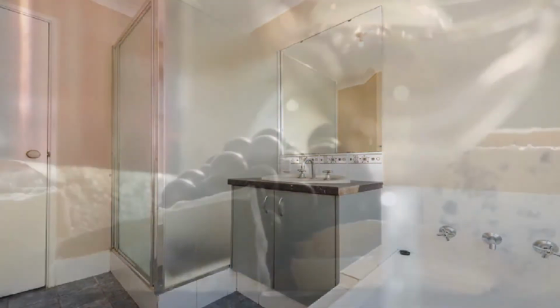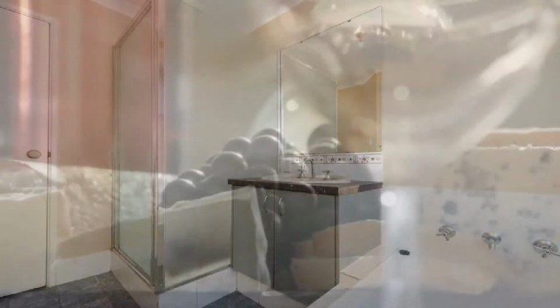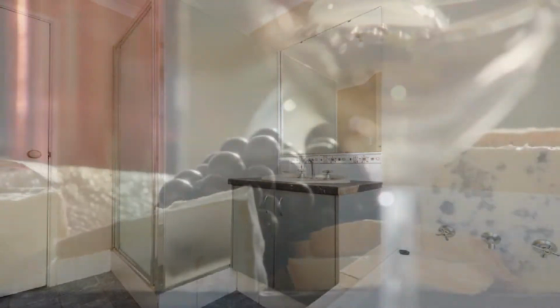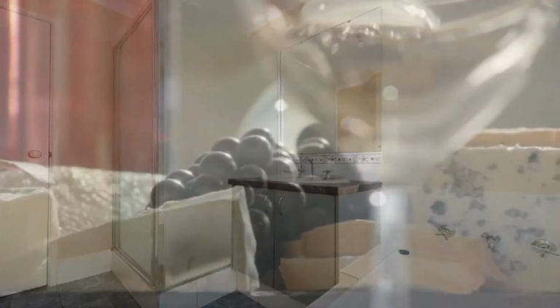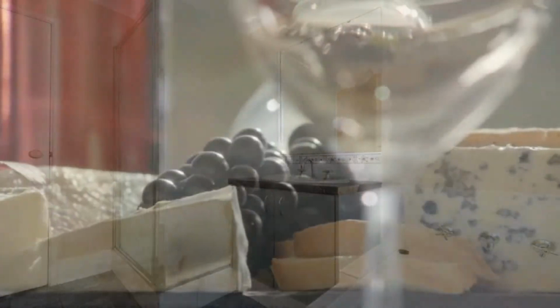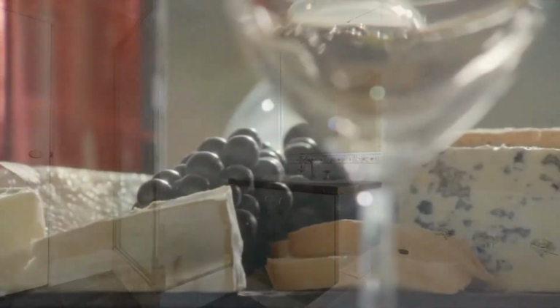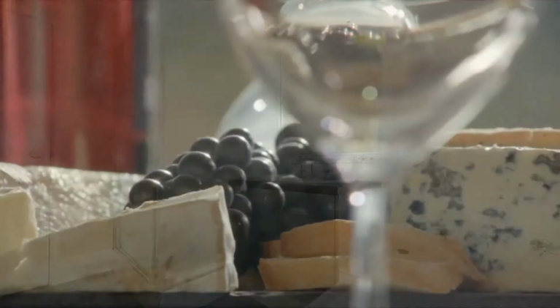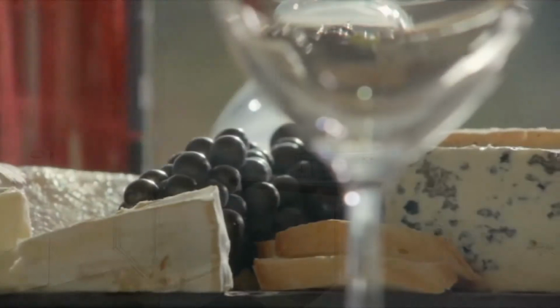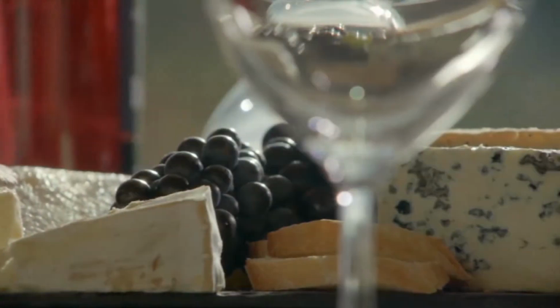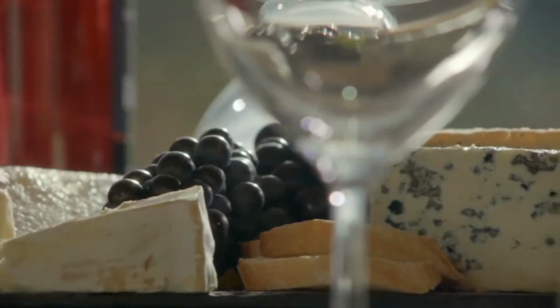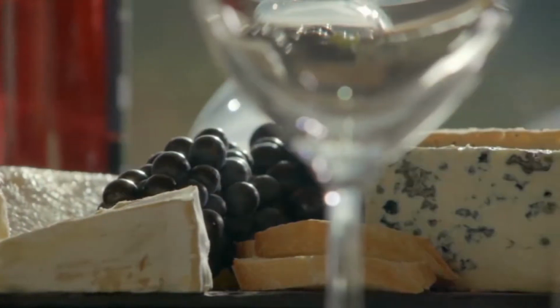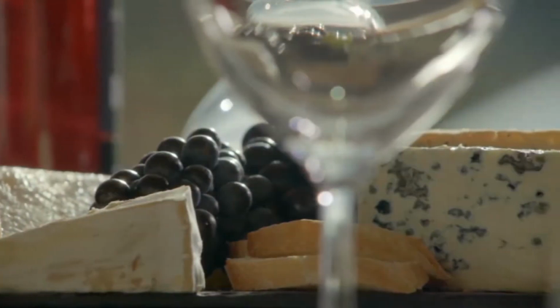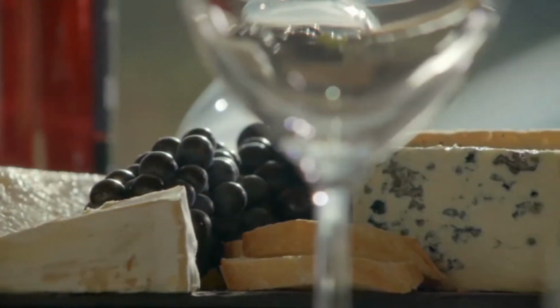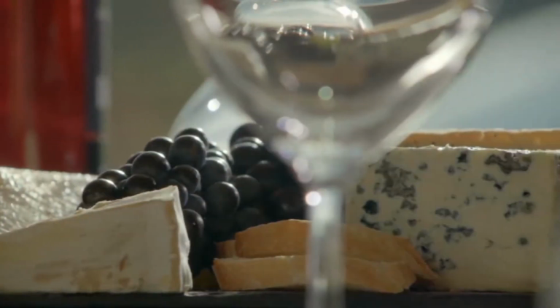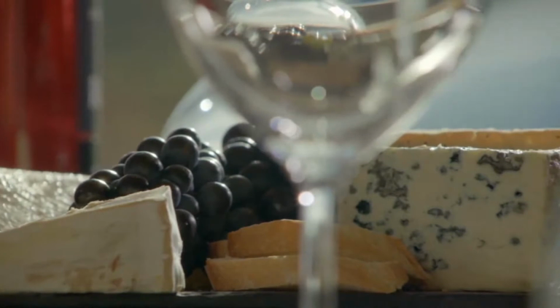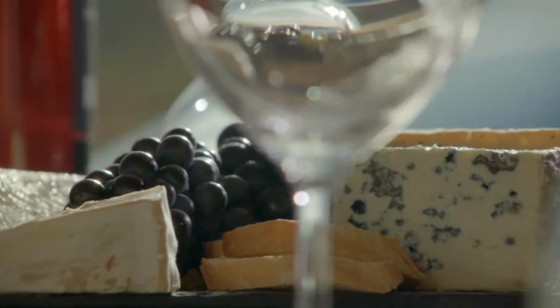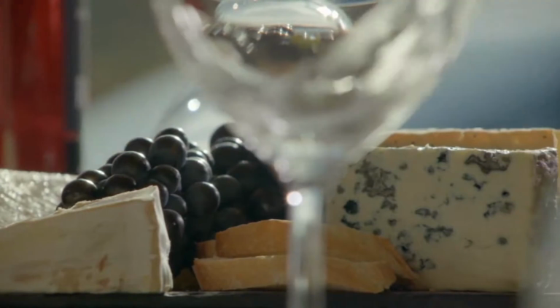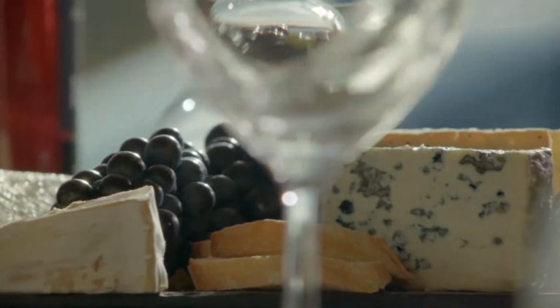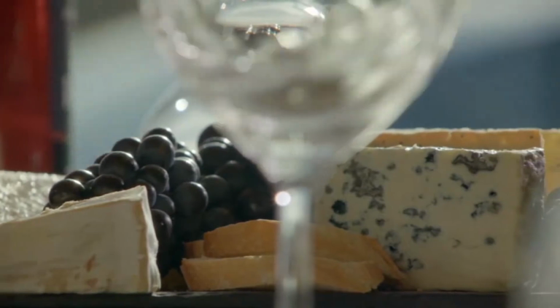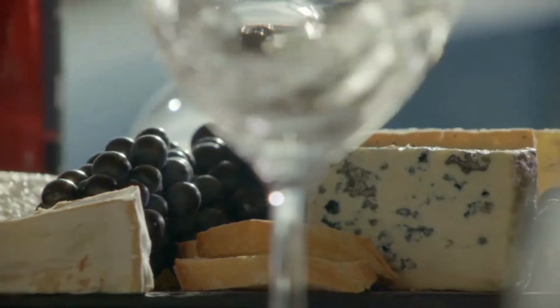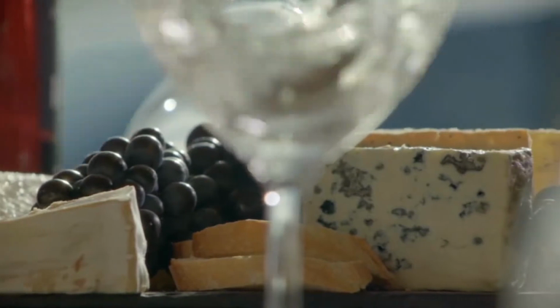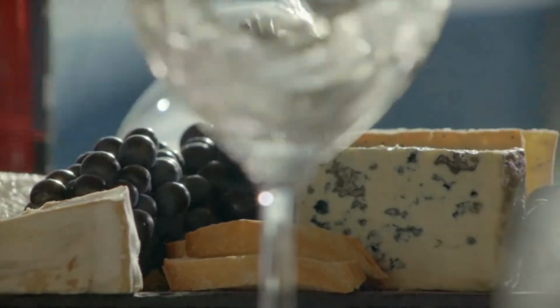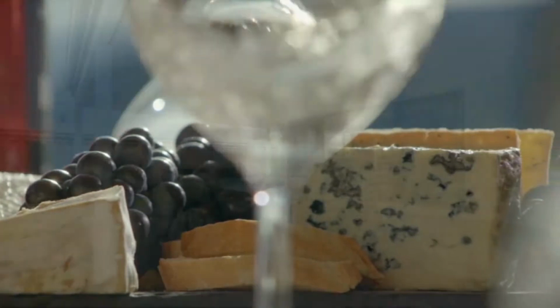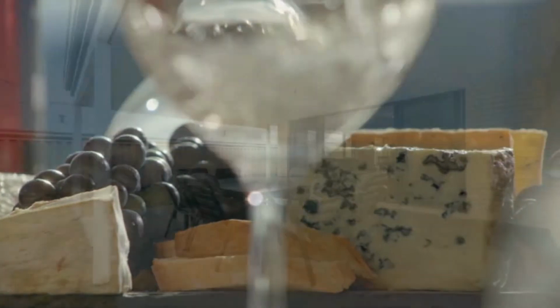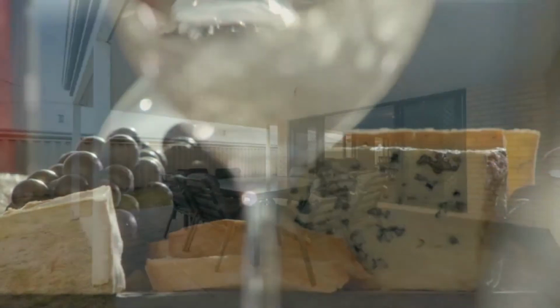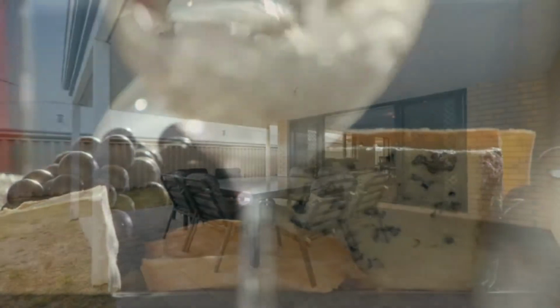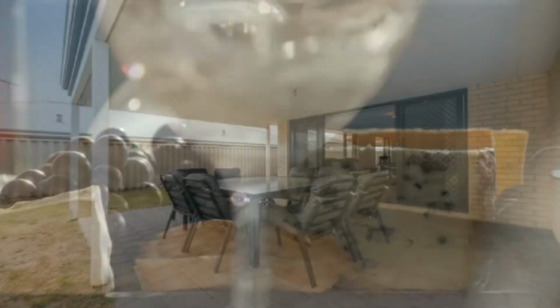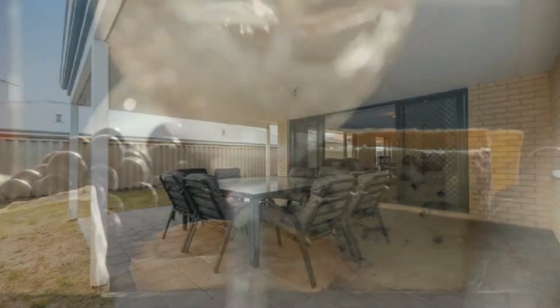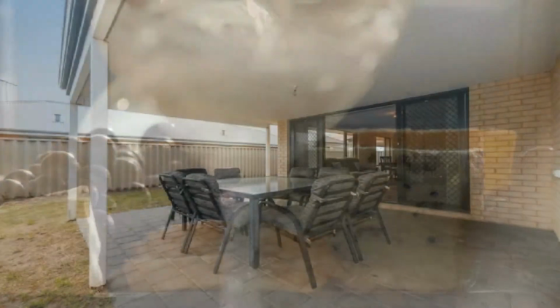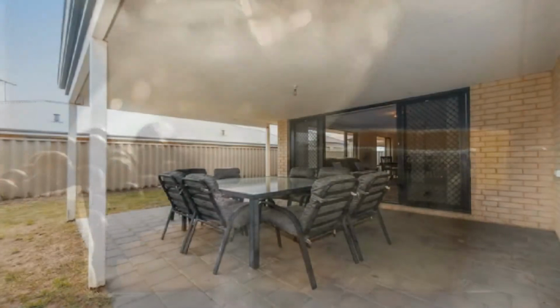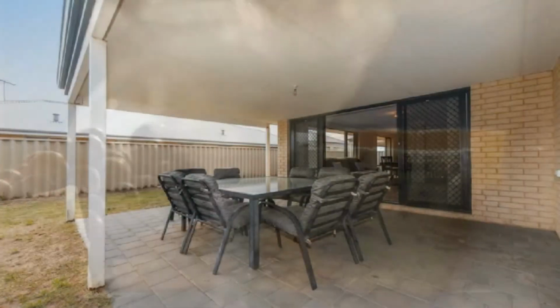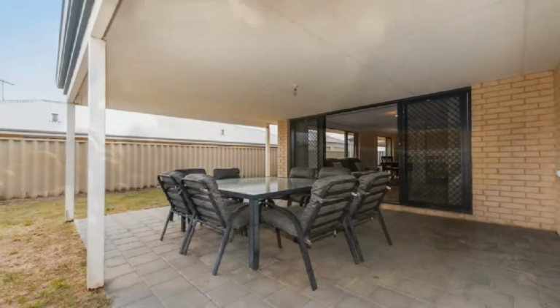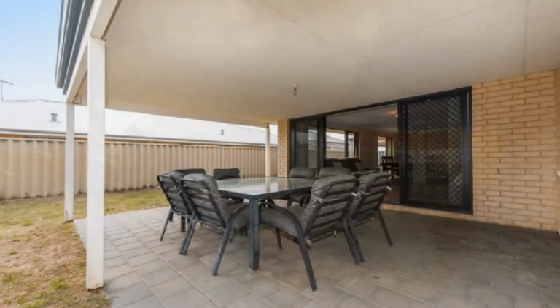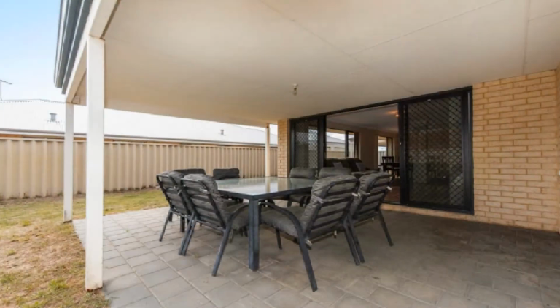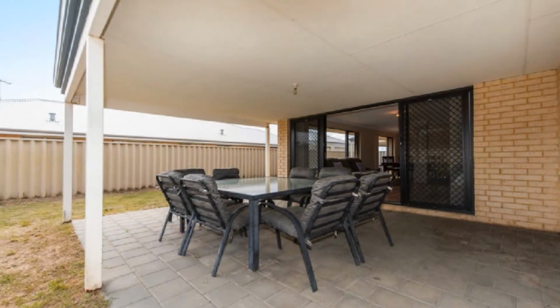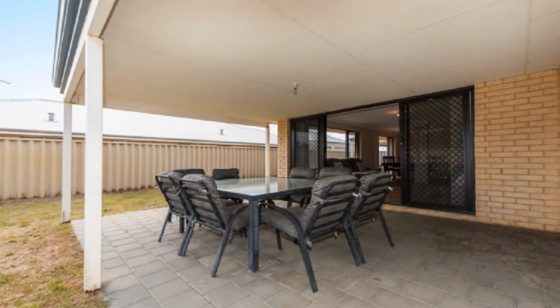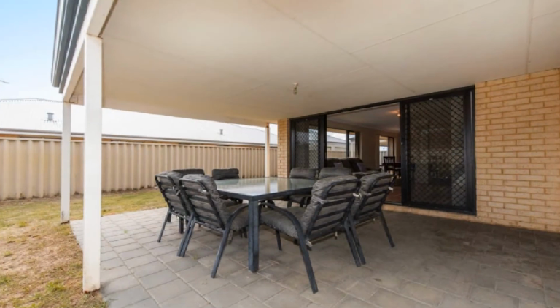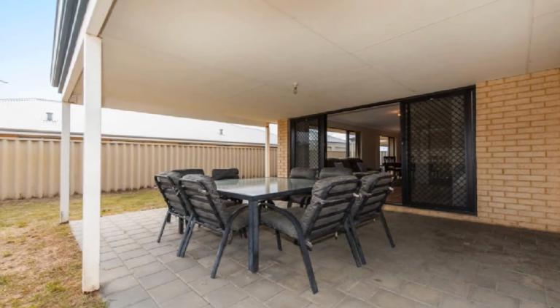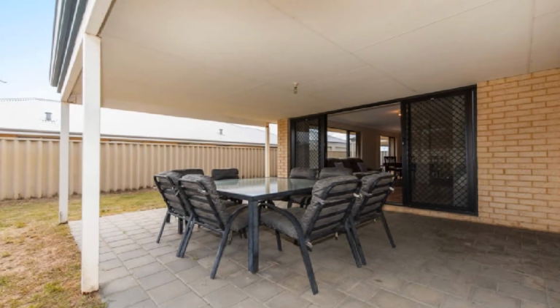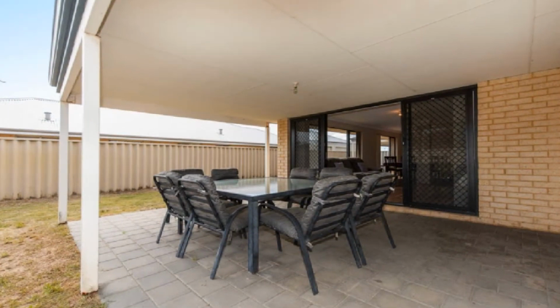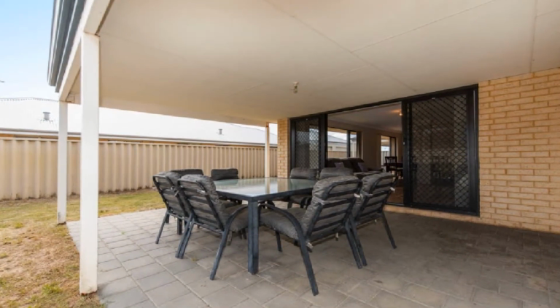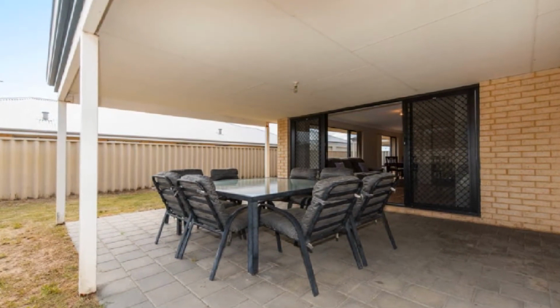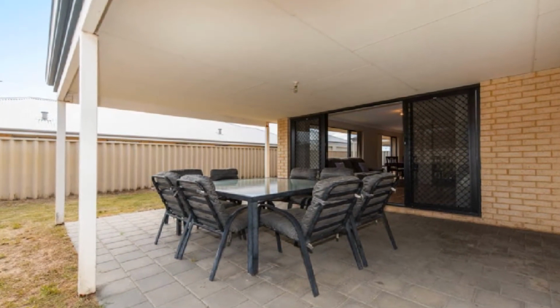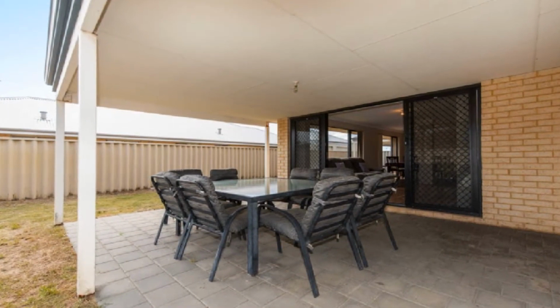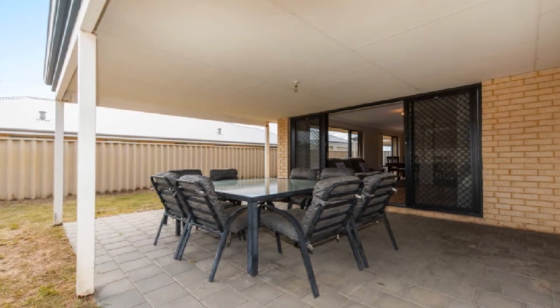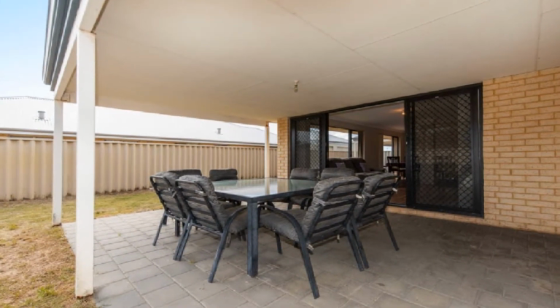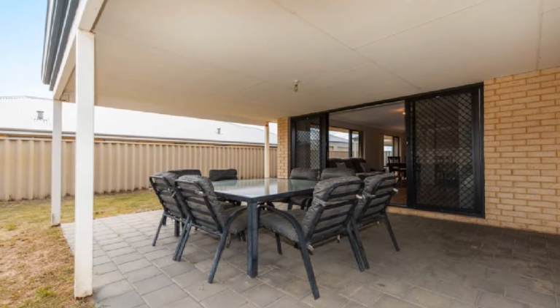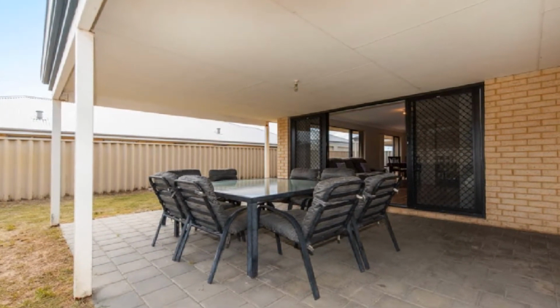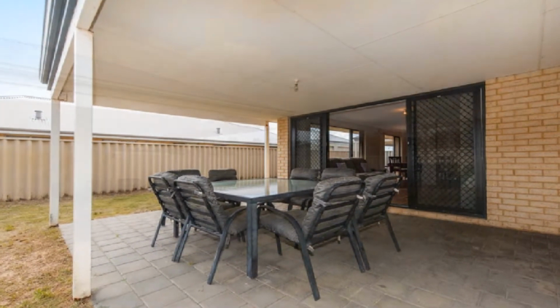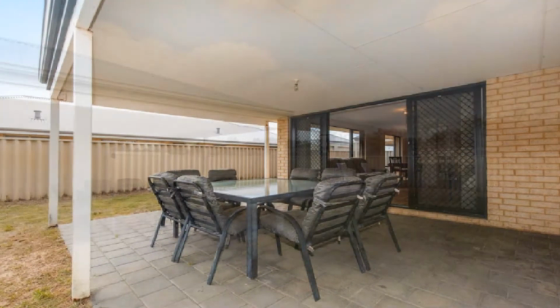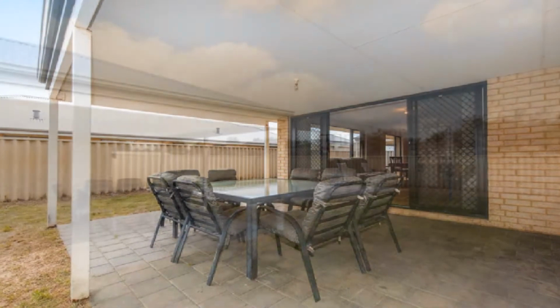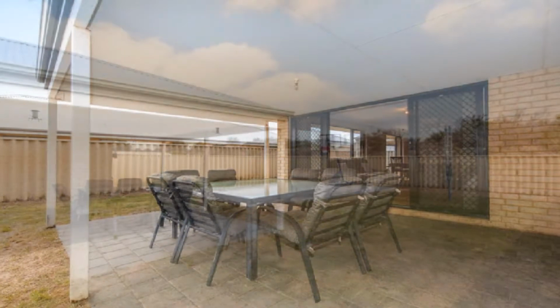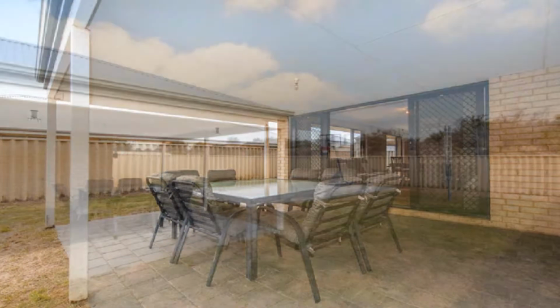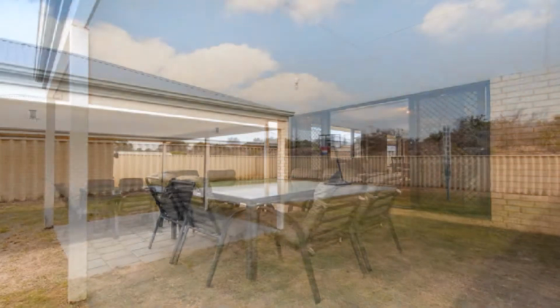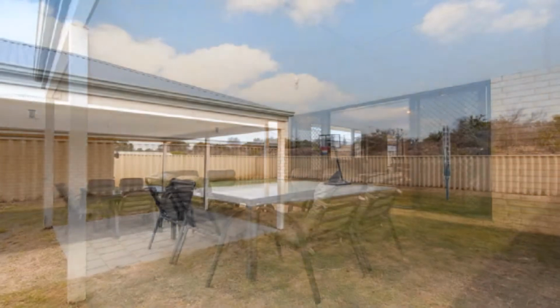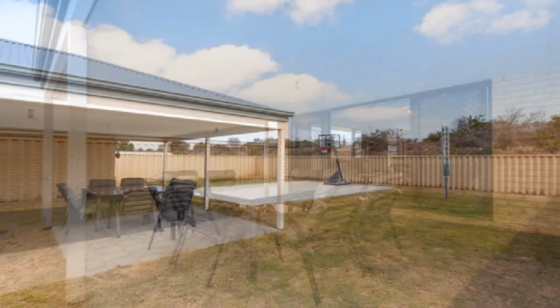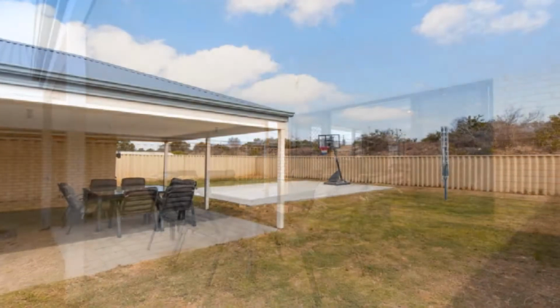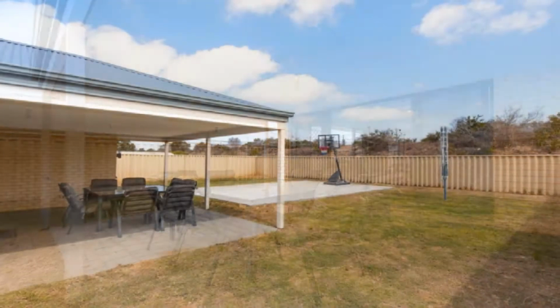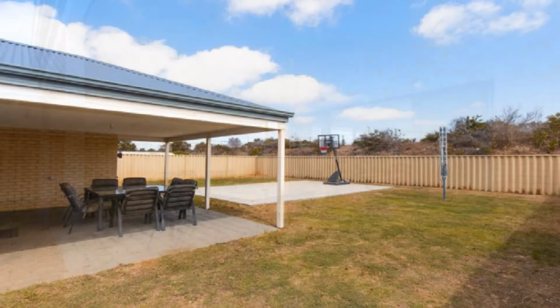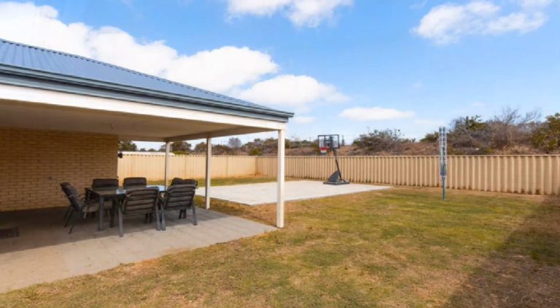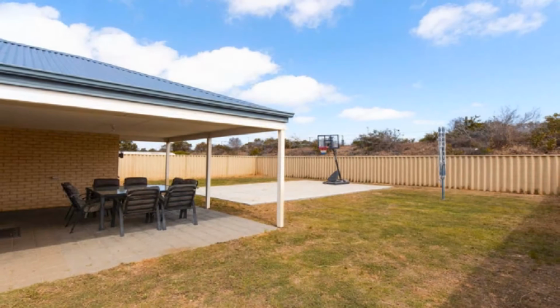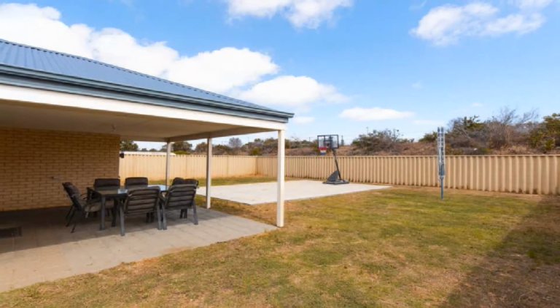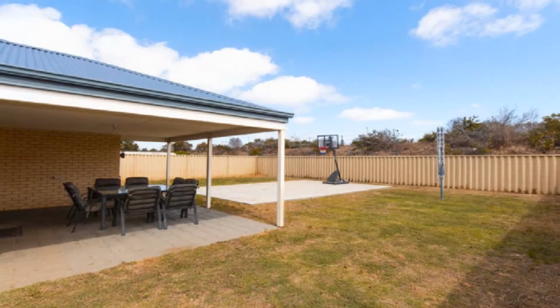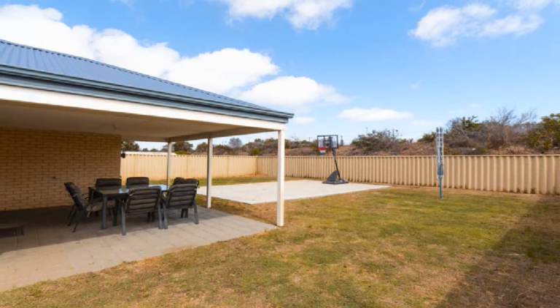Host guests in style in the magnificent under main-roofed alfresco amidst easy care, low-maintenance grounds.